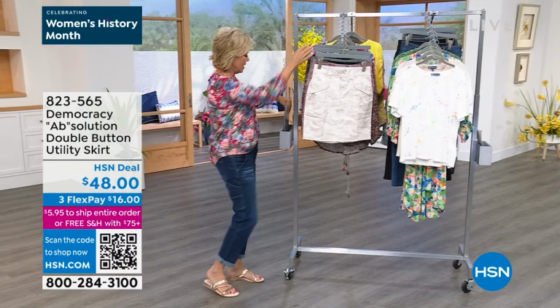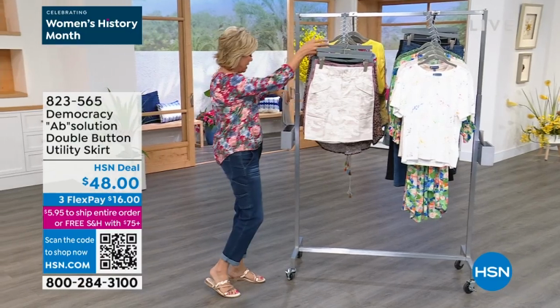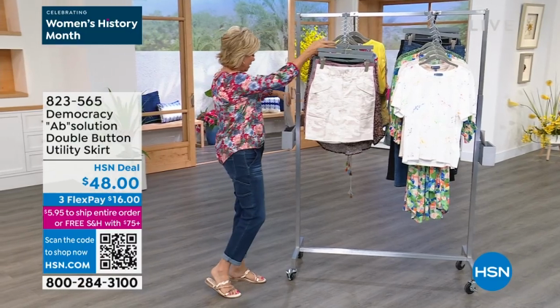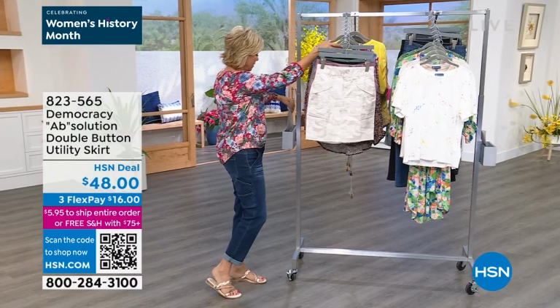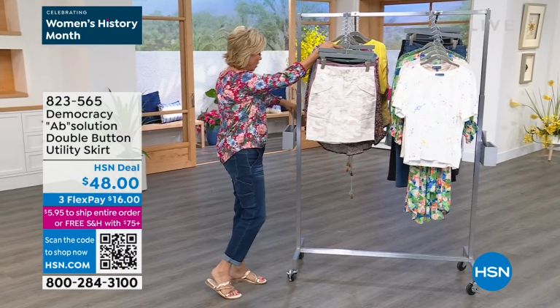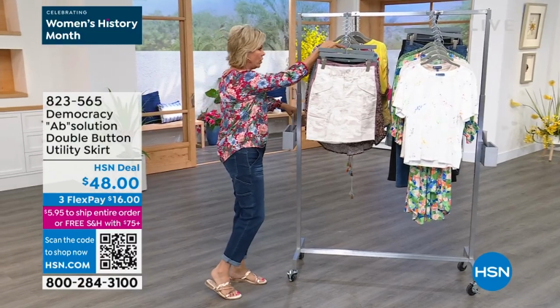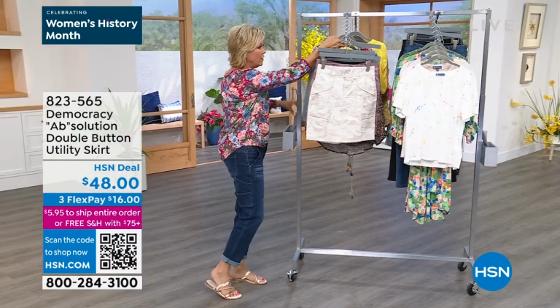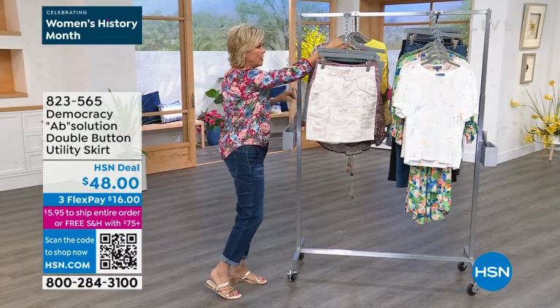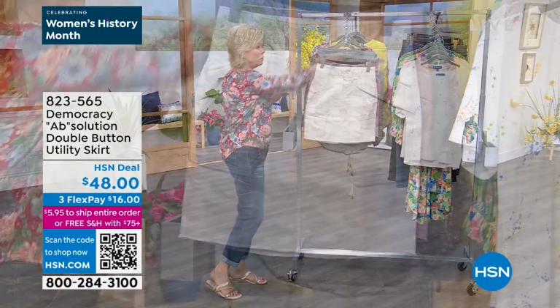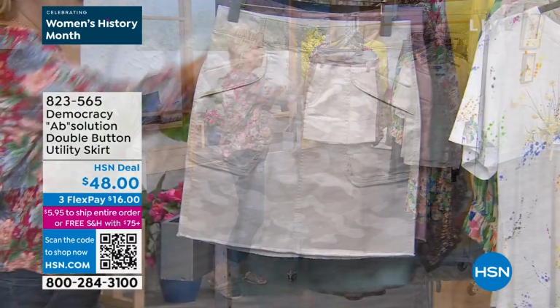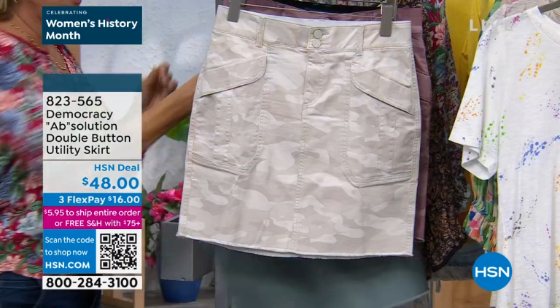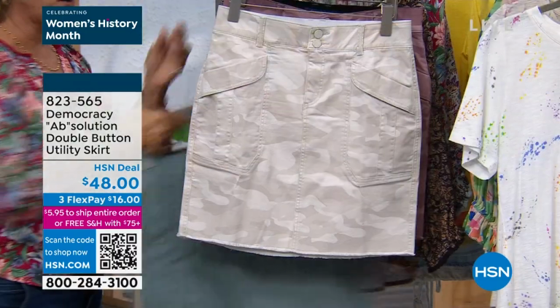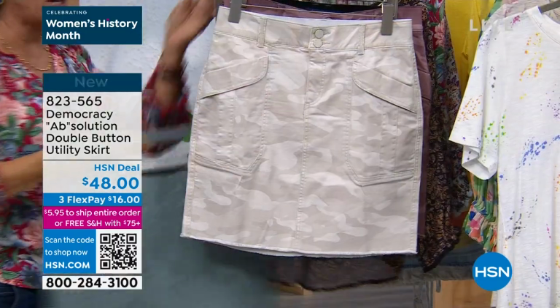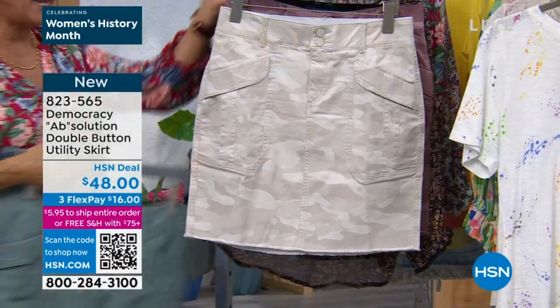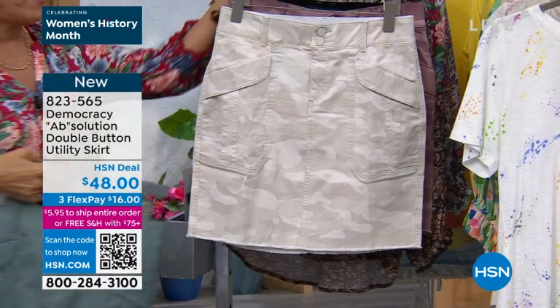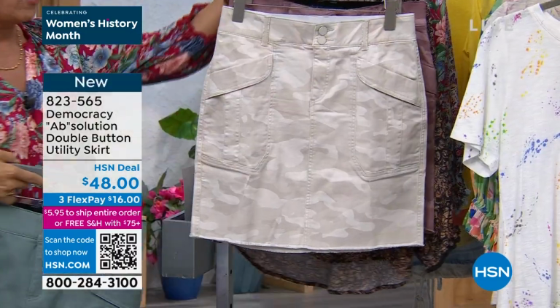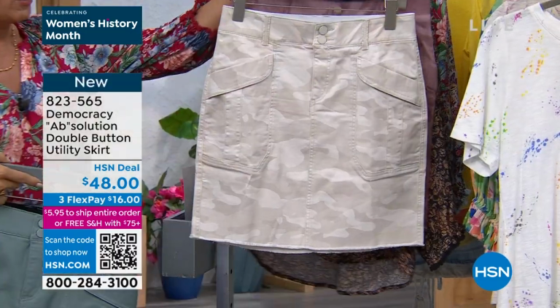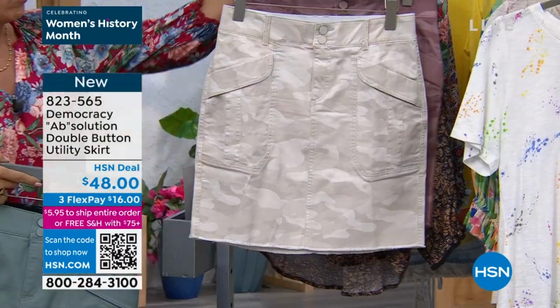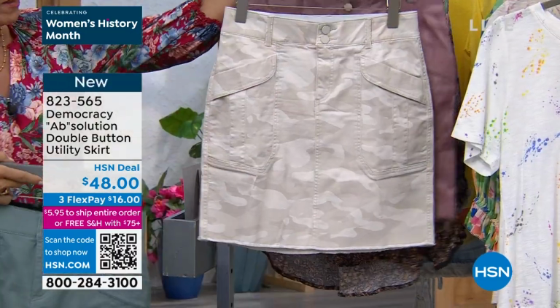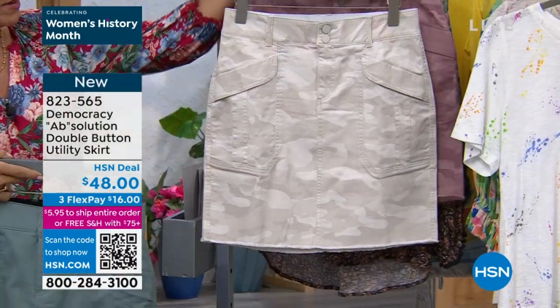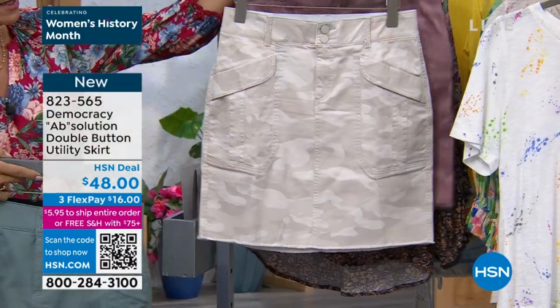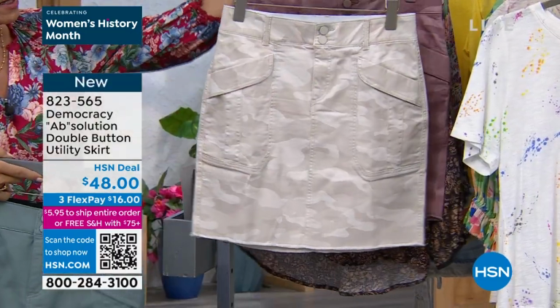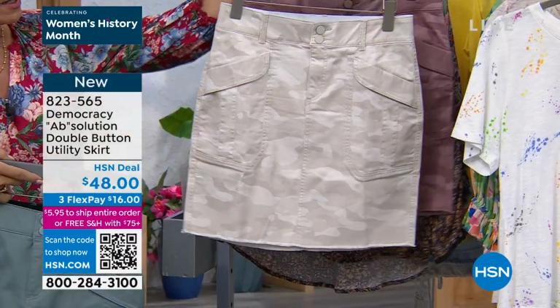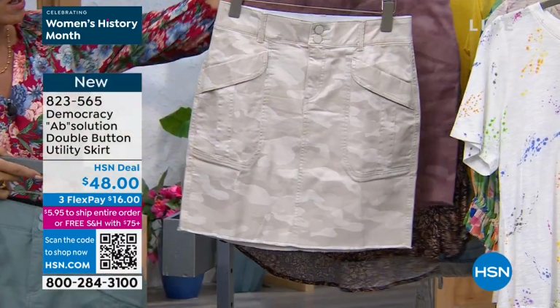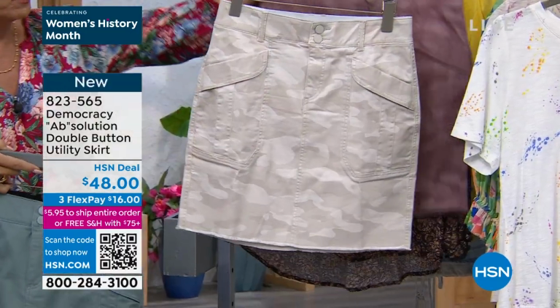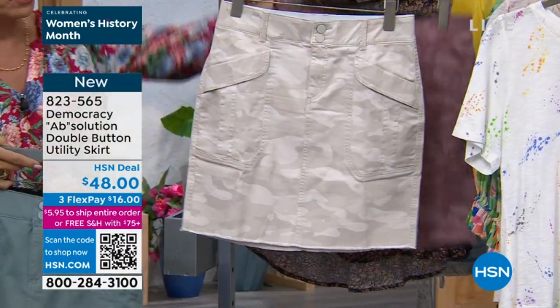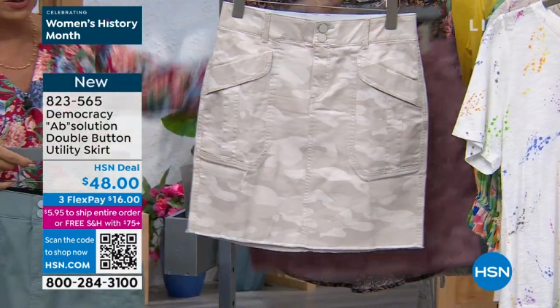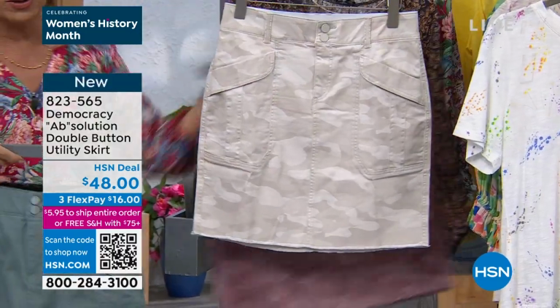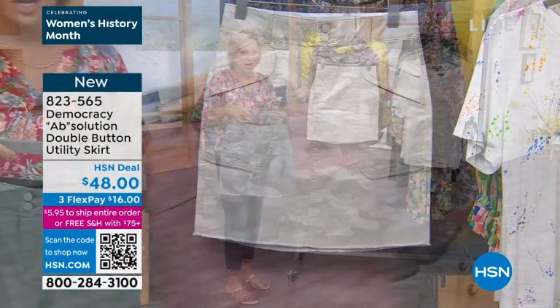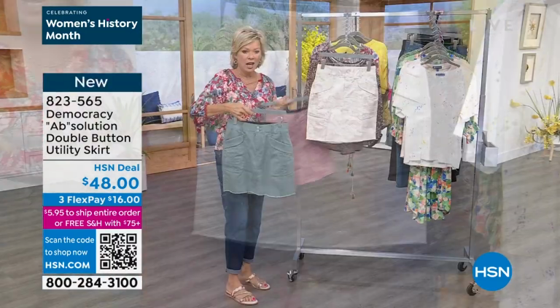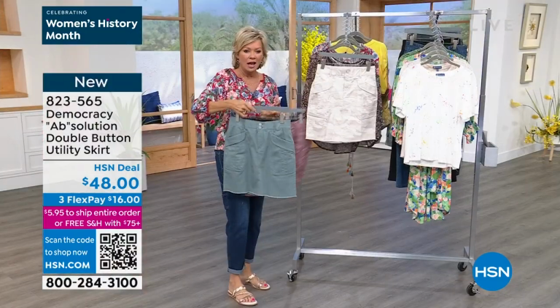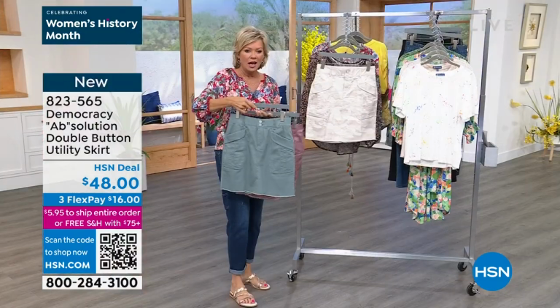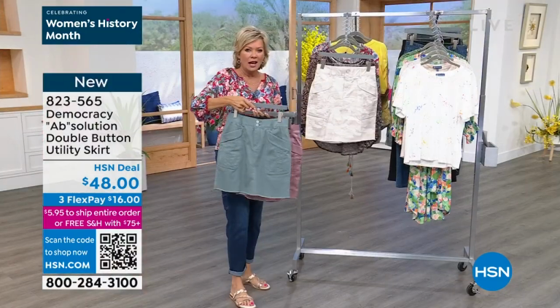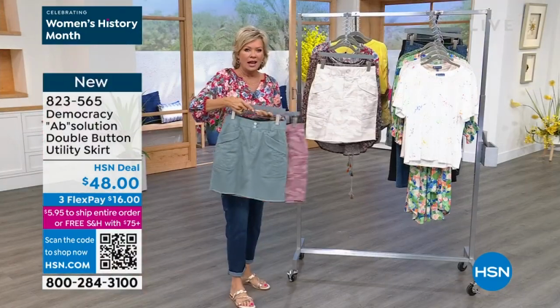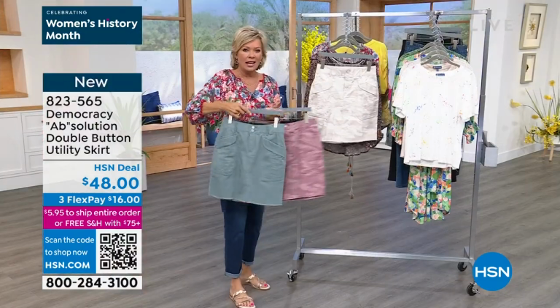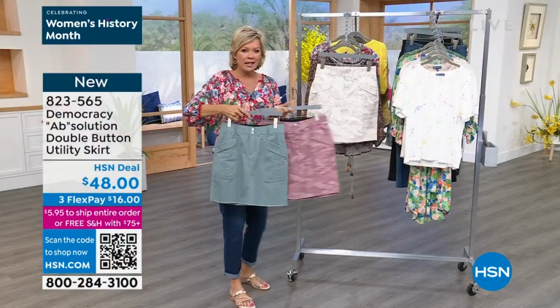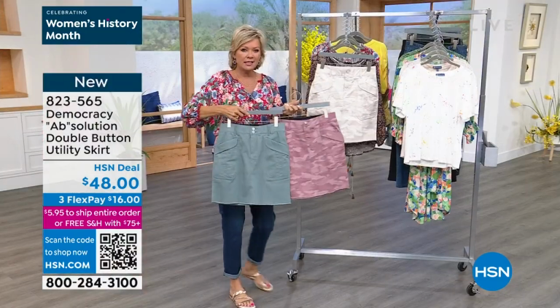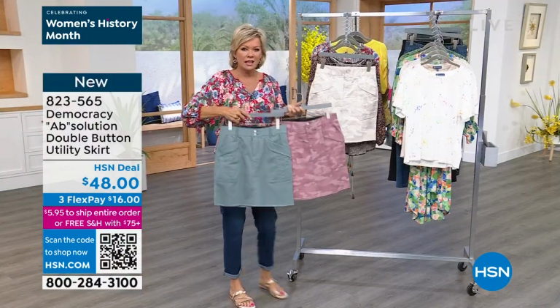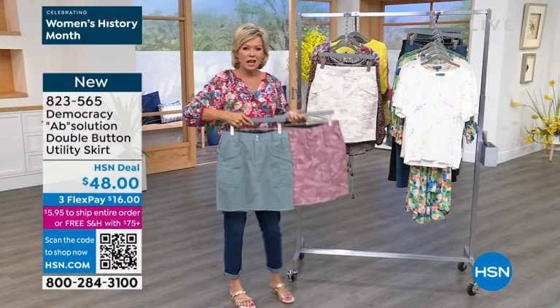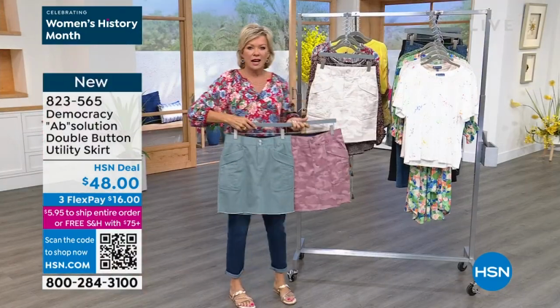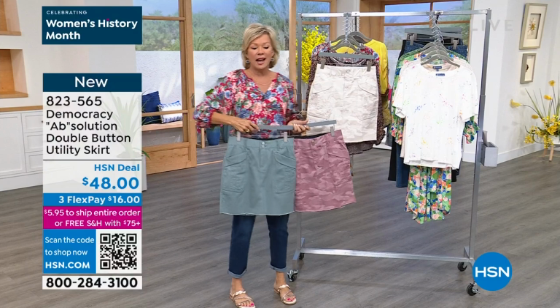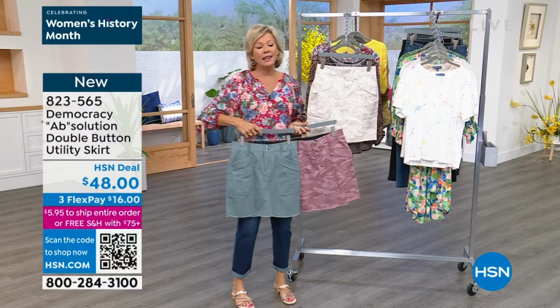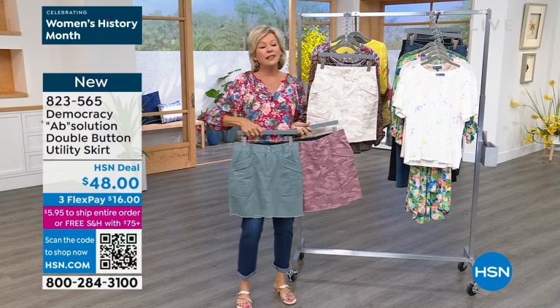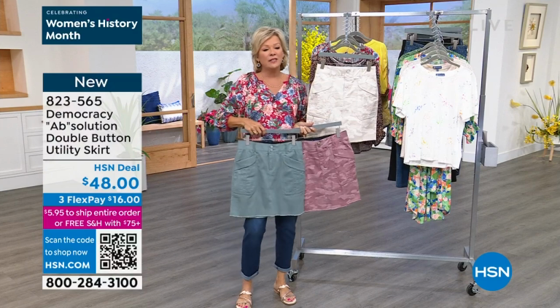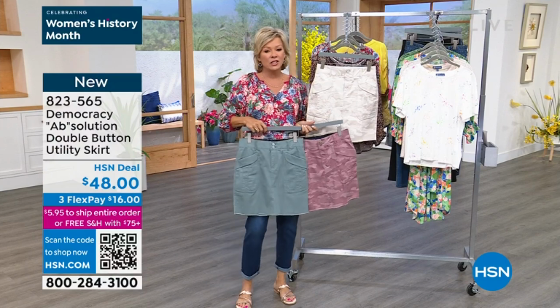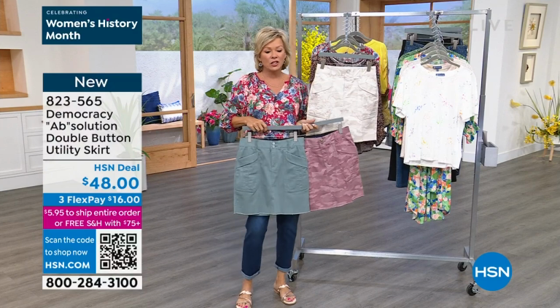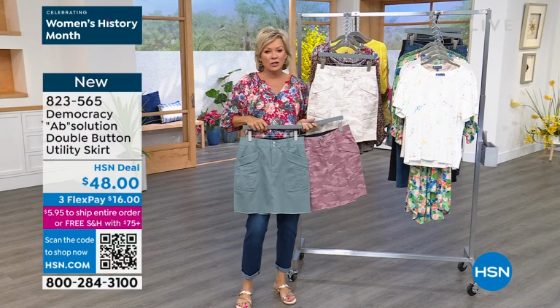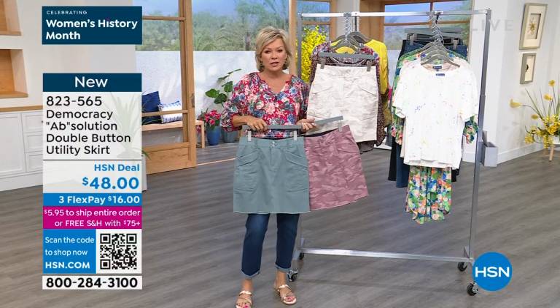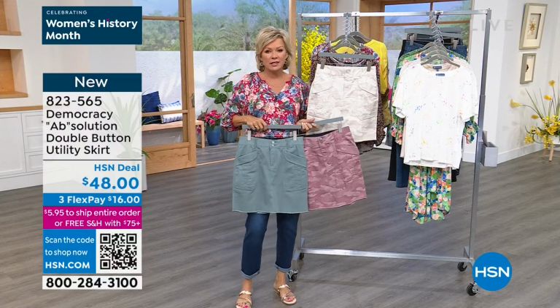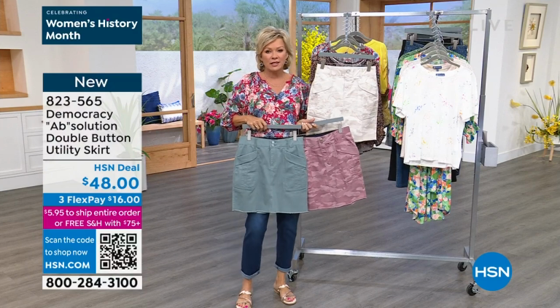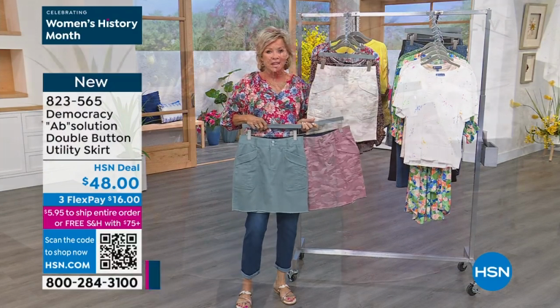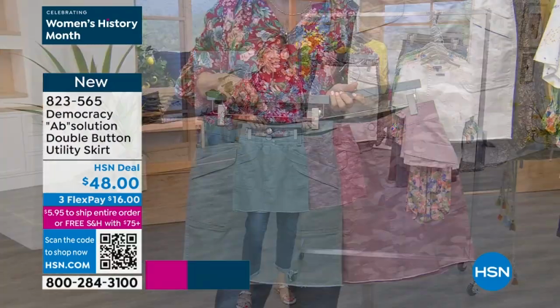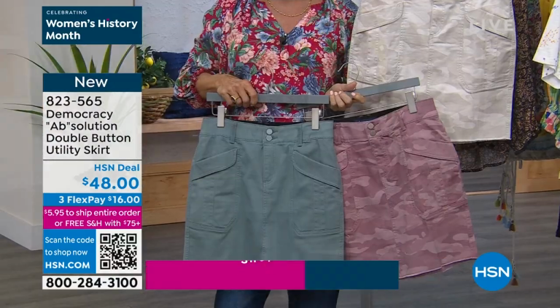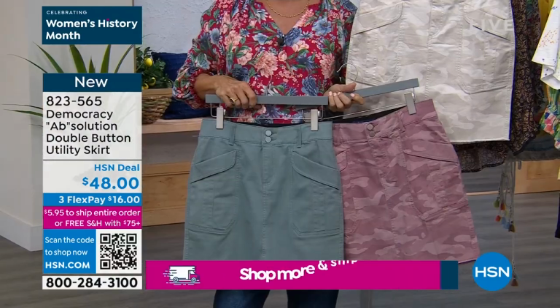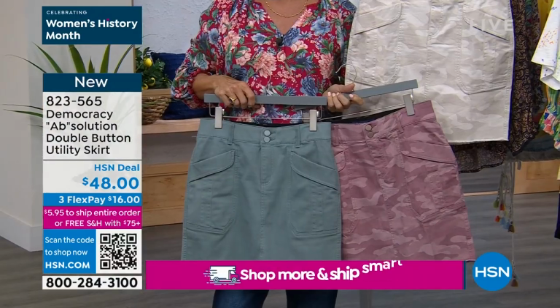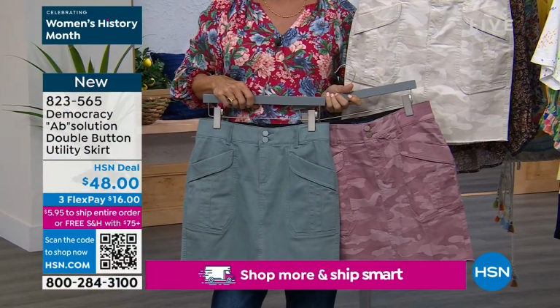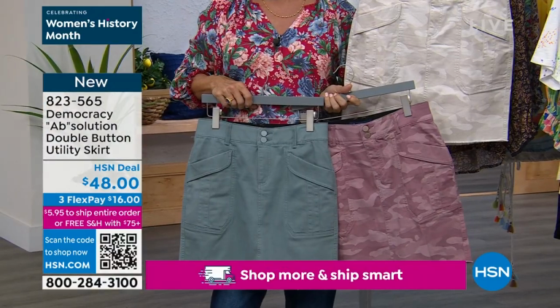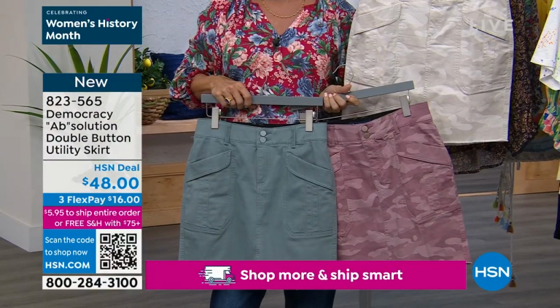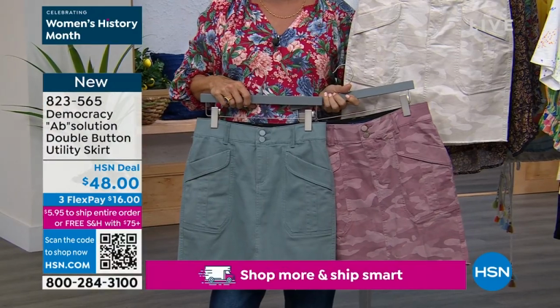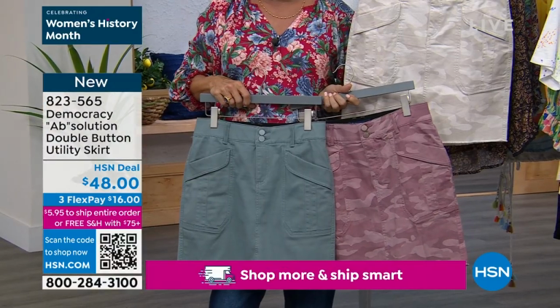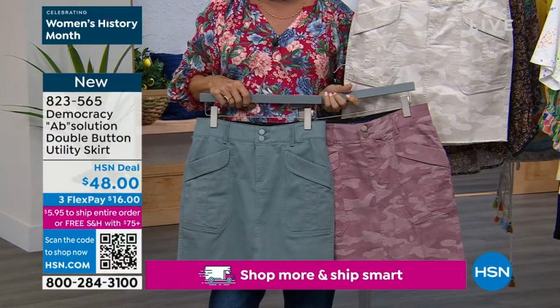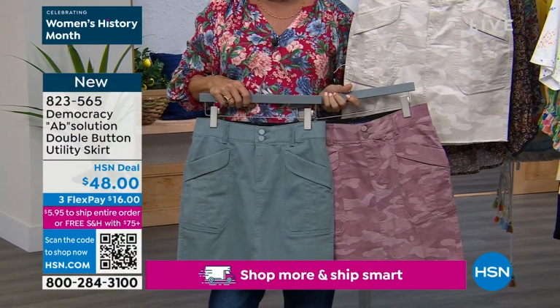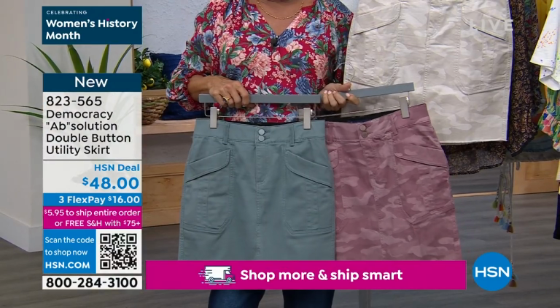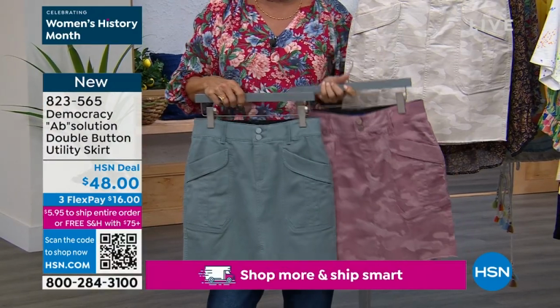I love all of them. Two of them are camo and one of them is a solid blue. I live in skirts. I love a skirt.